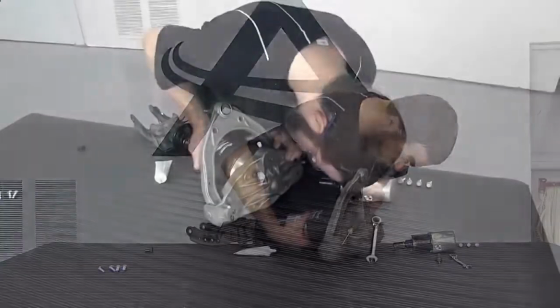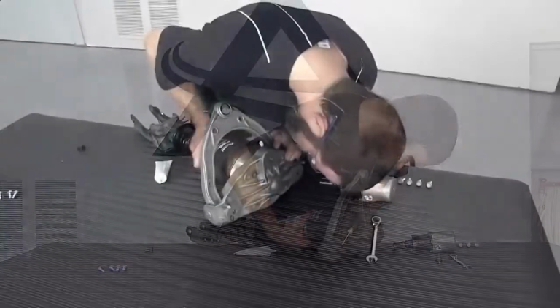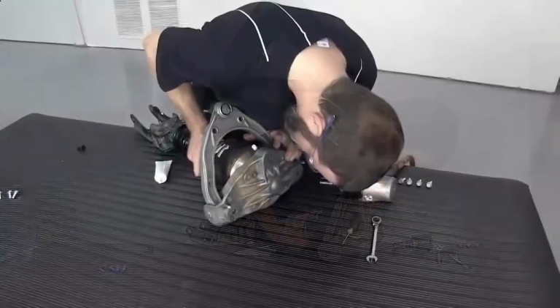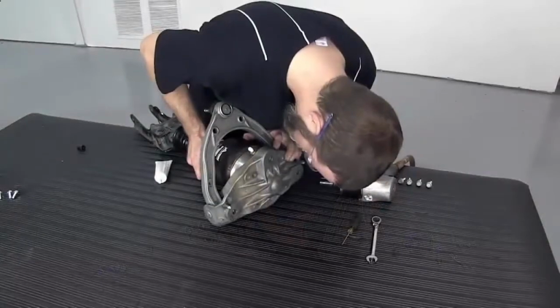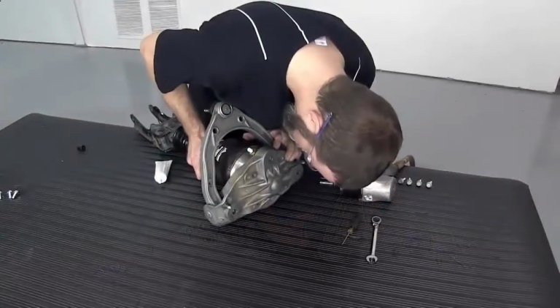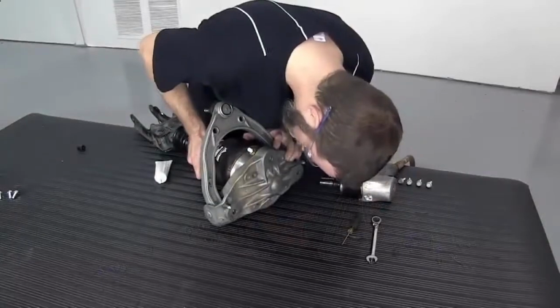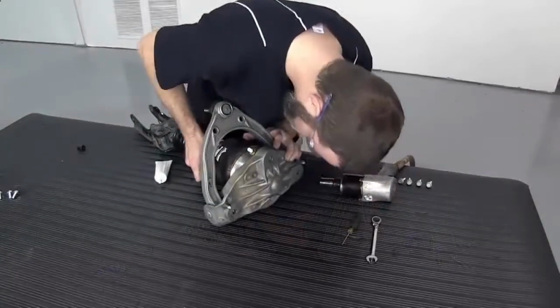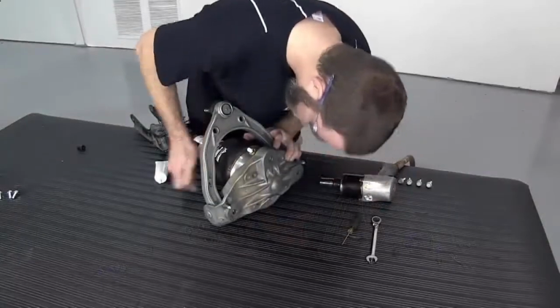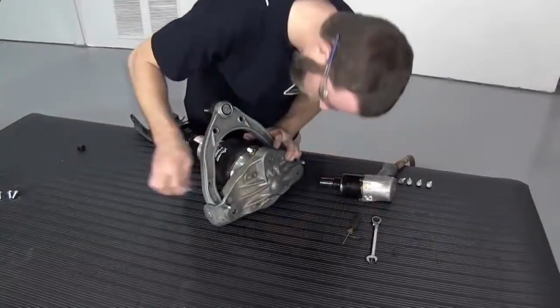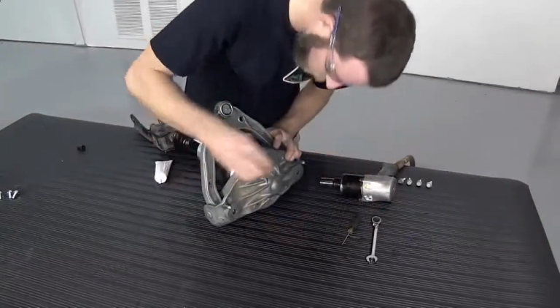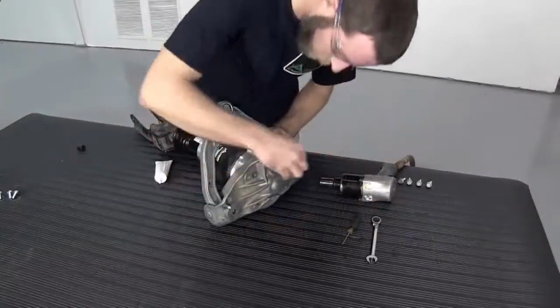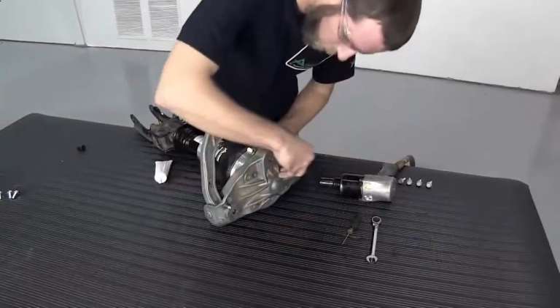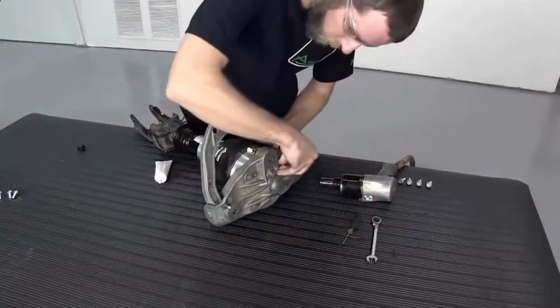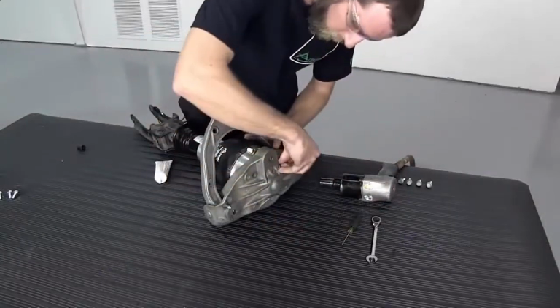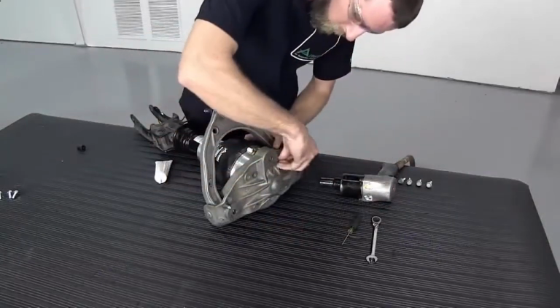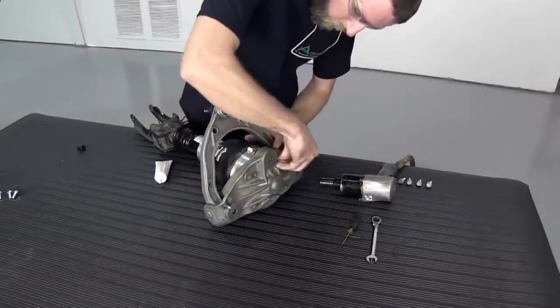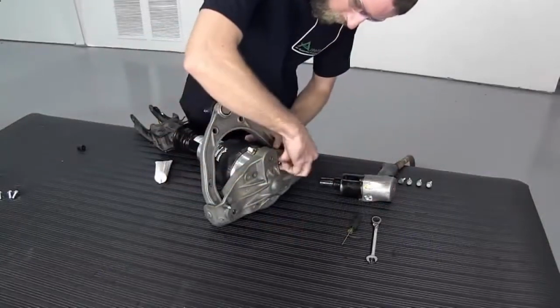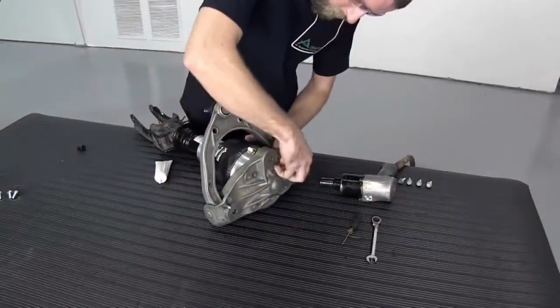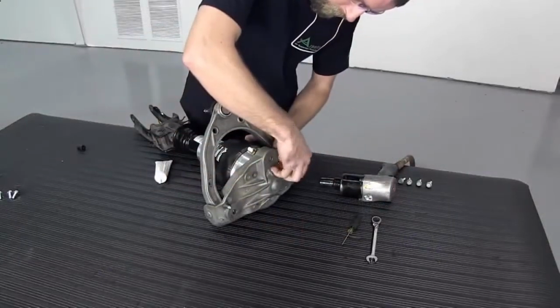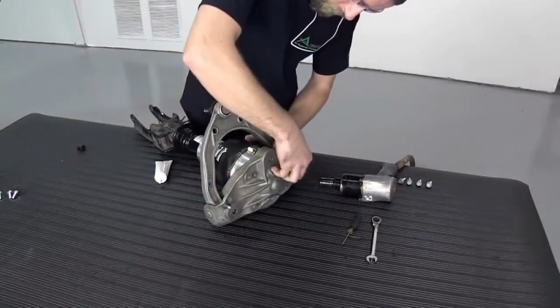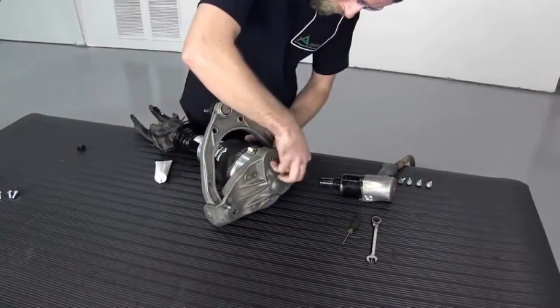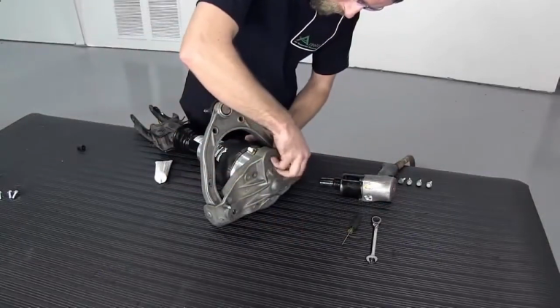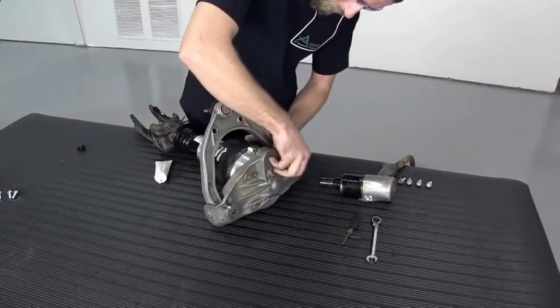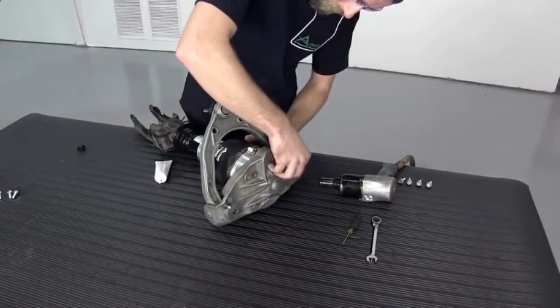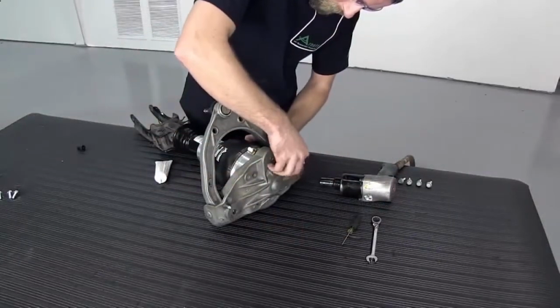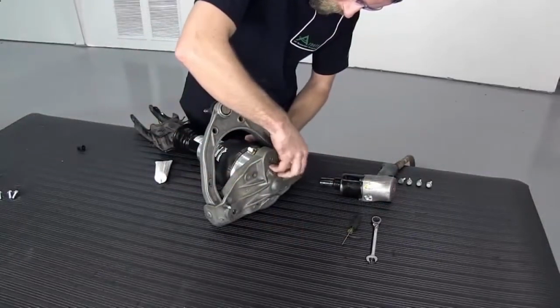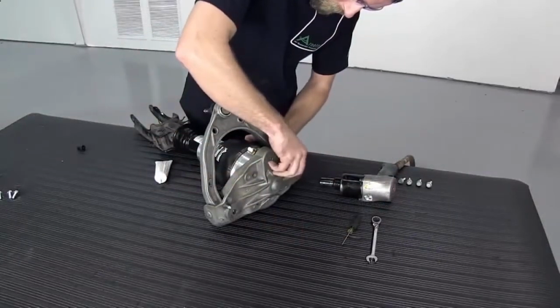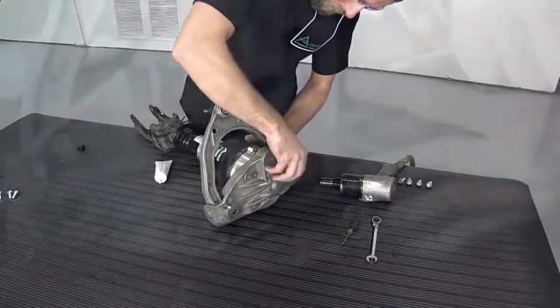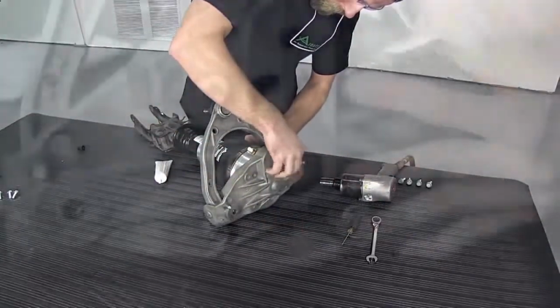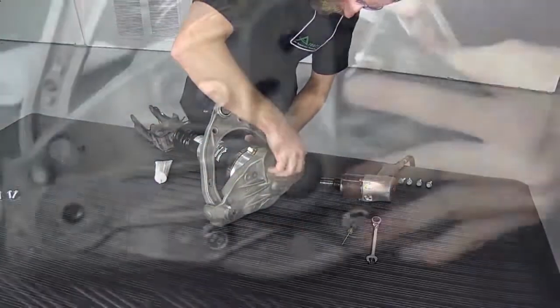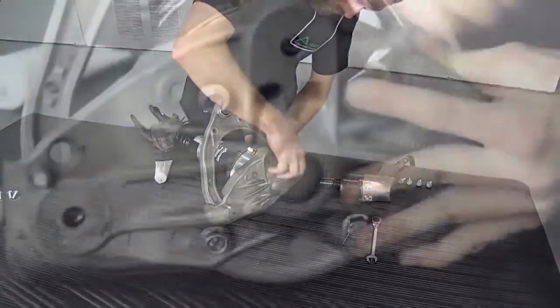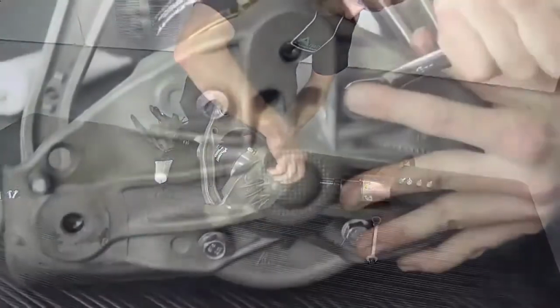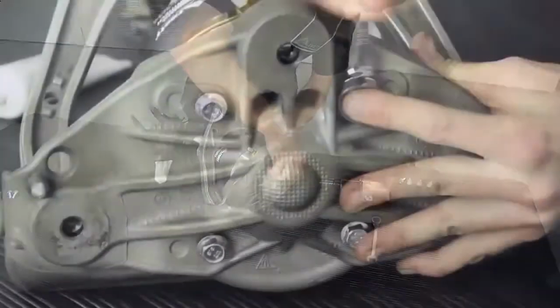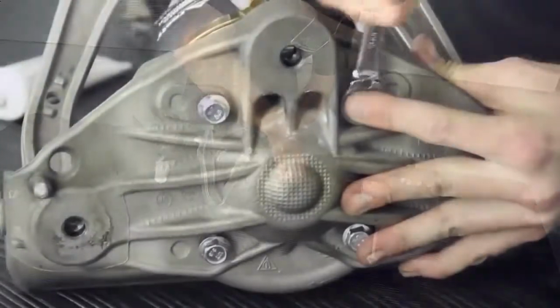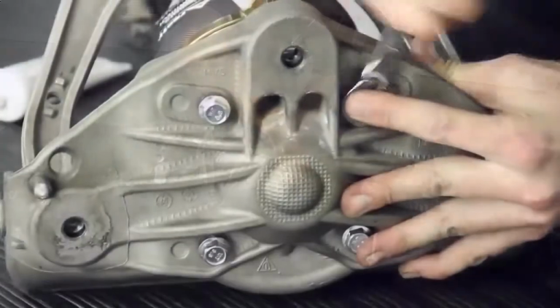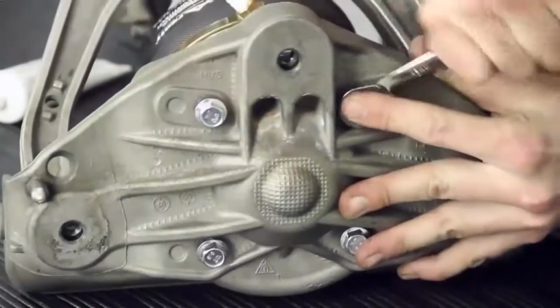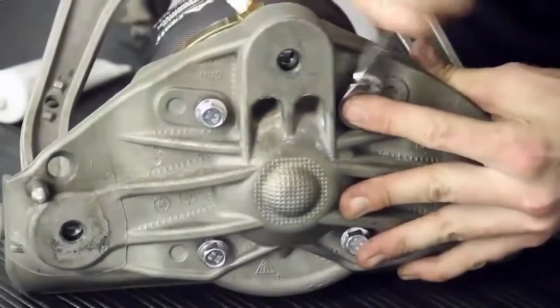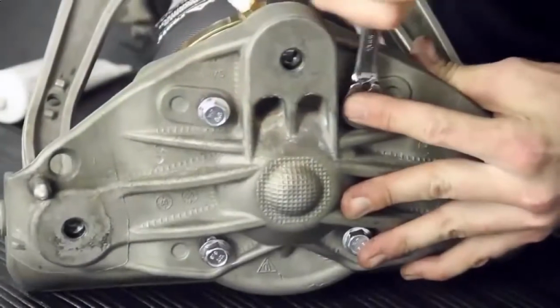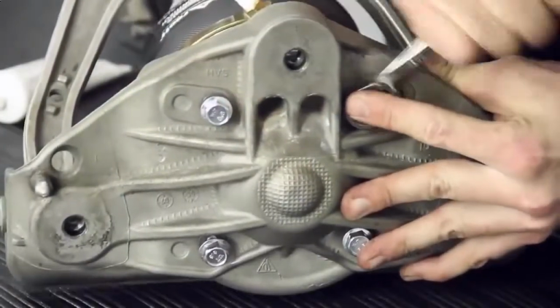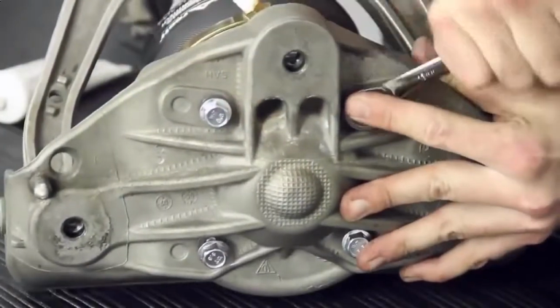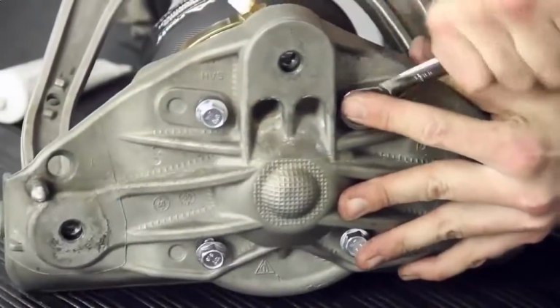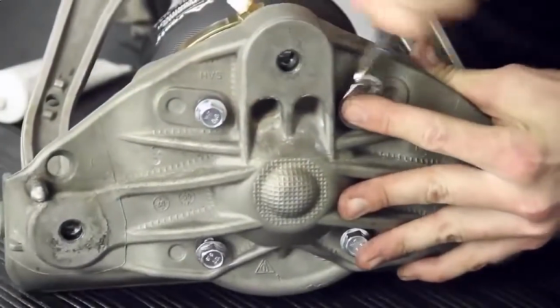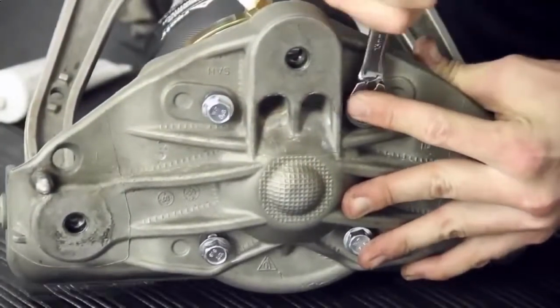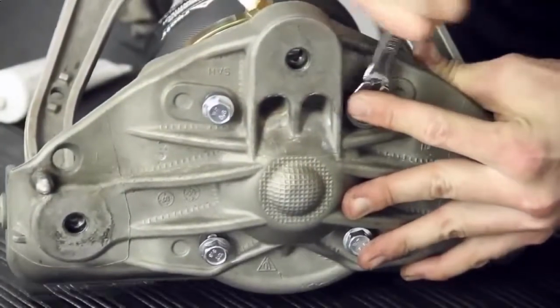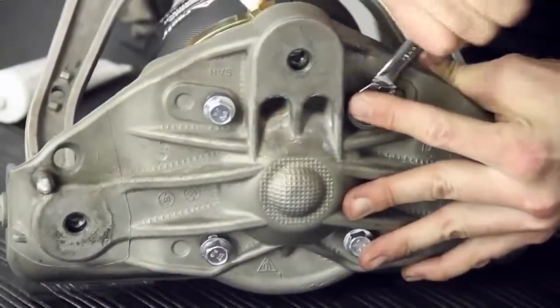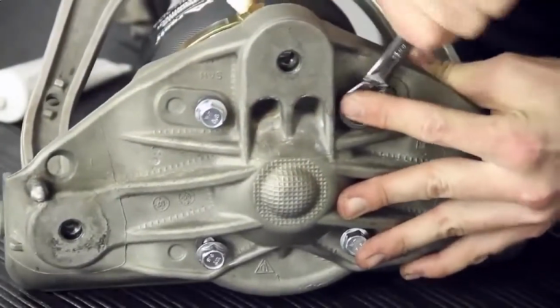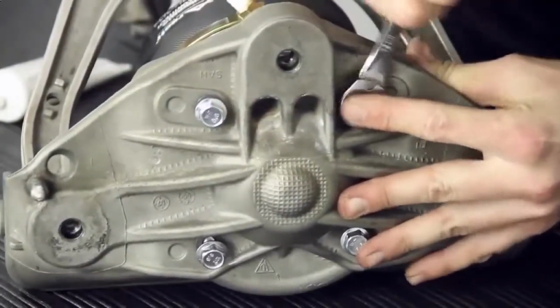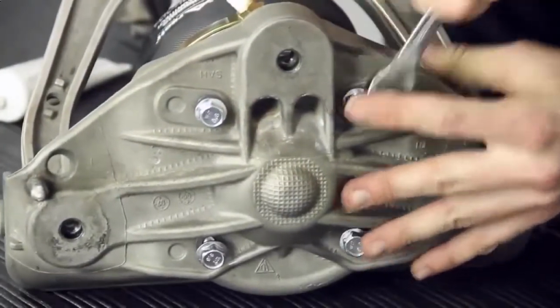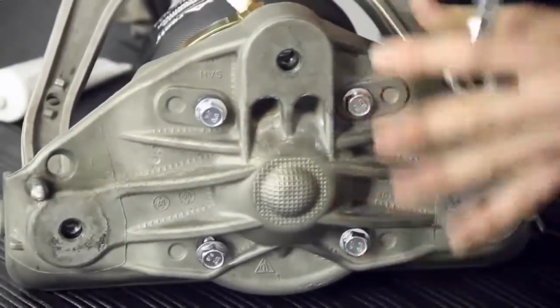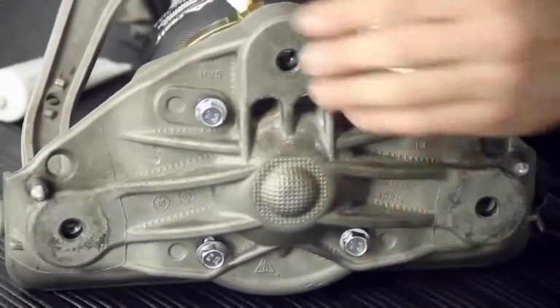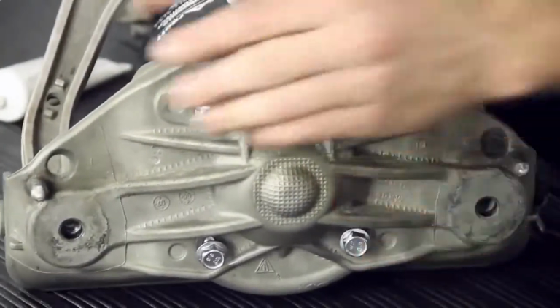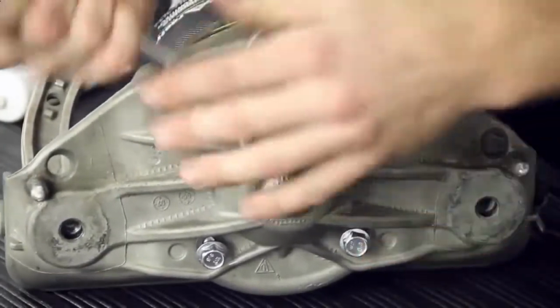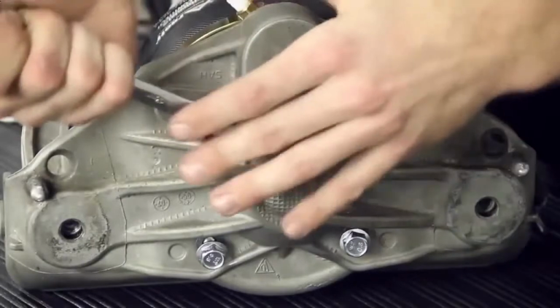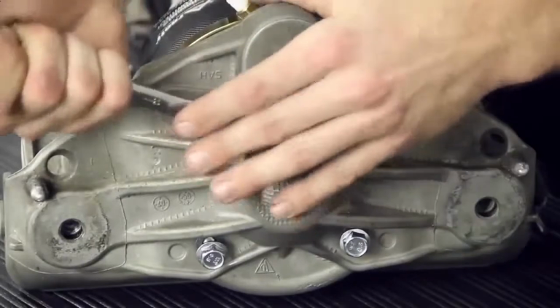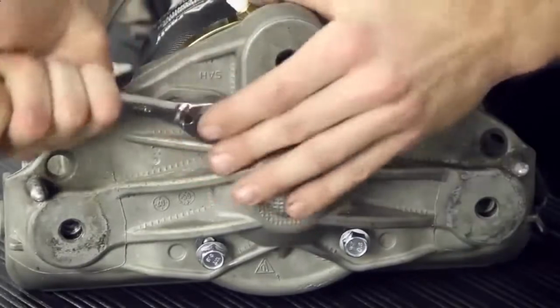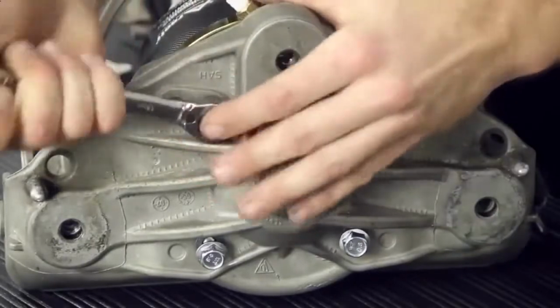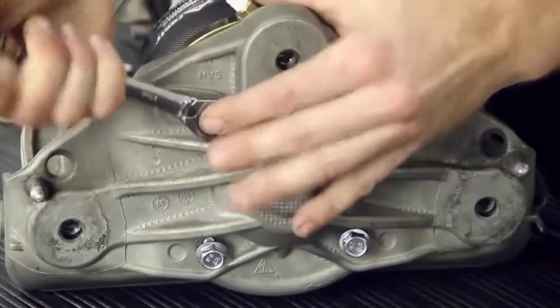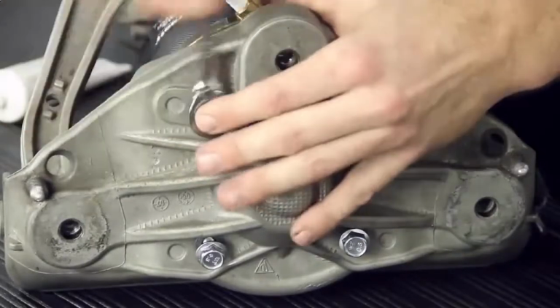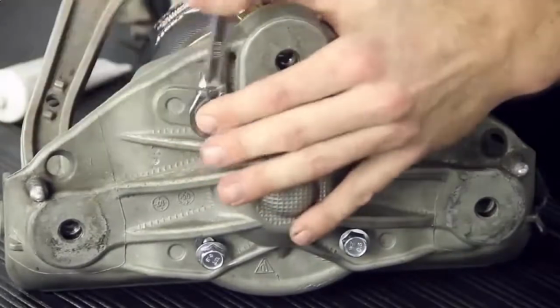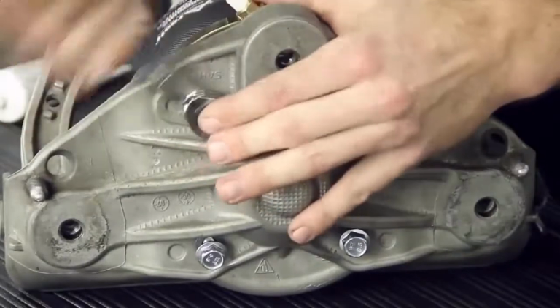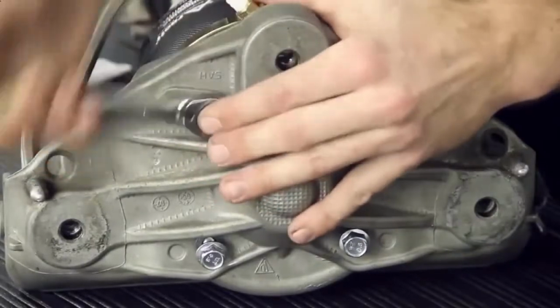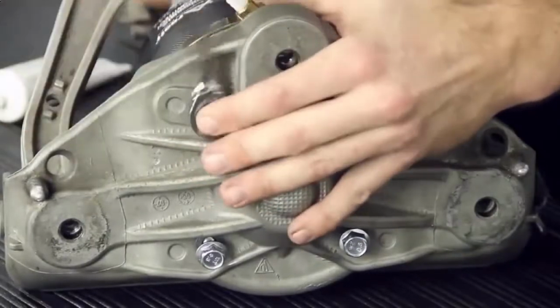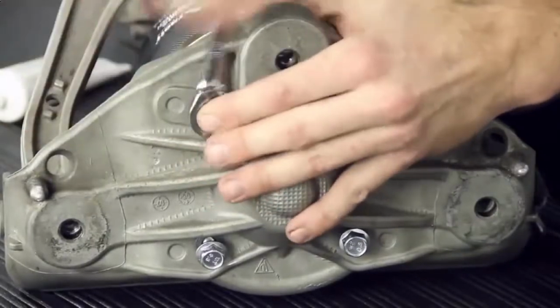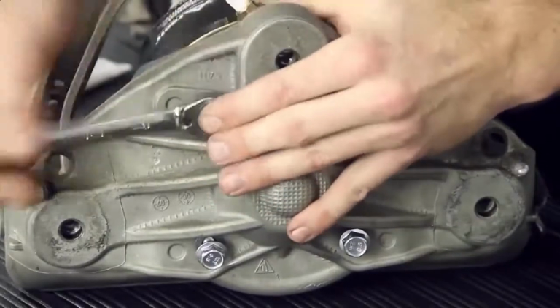Align the air inlet with the shock forks. Install the four new bolts securing the air spring to the upper mount.